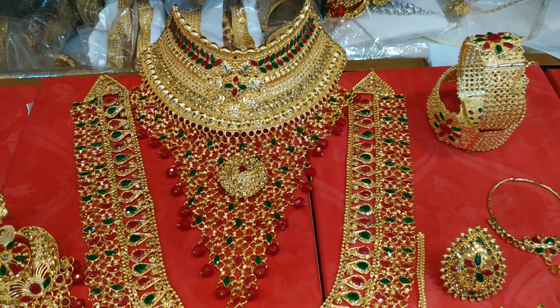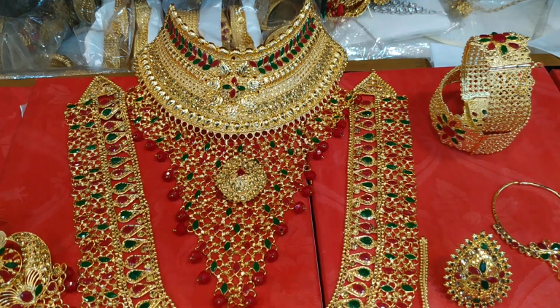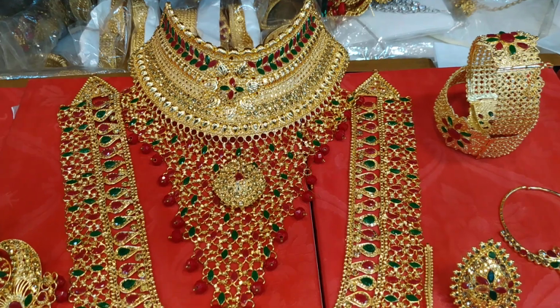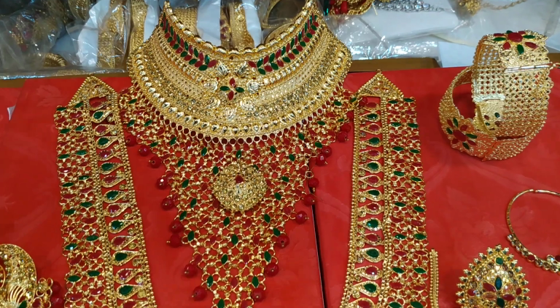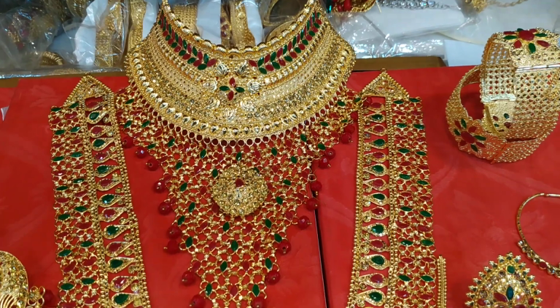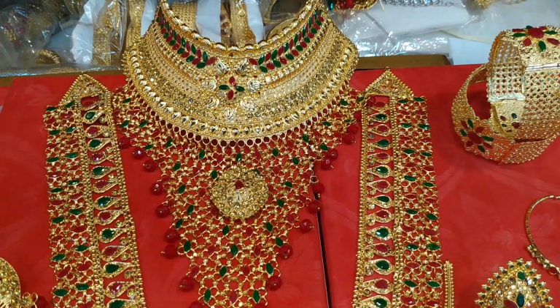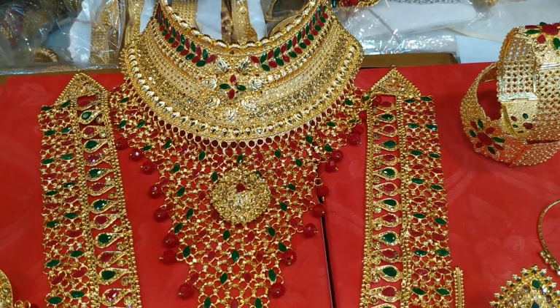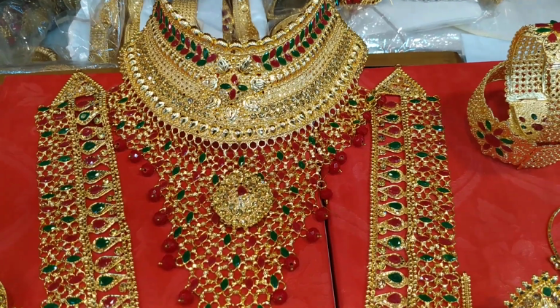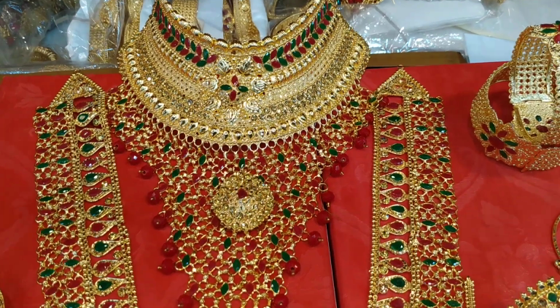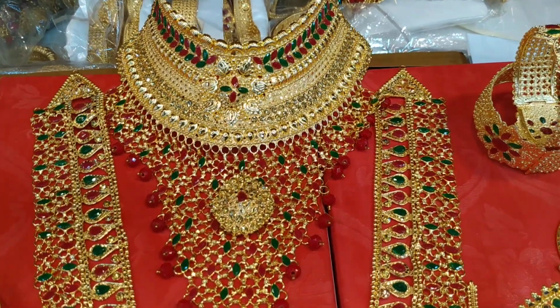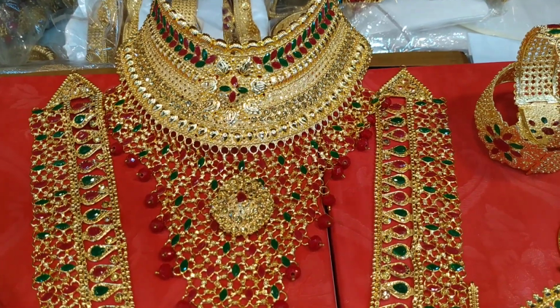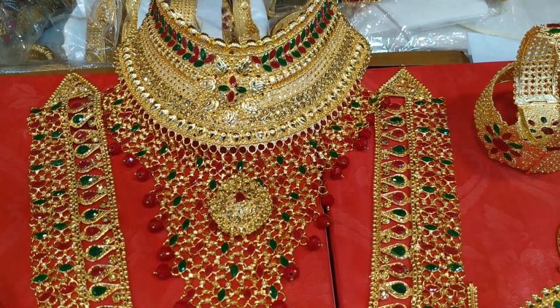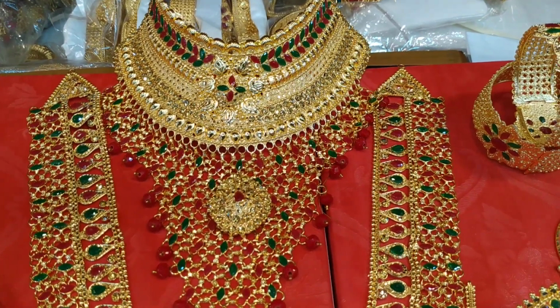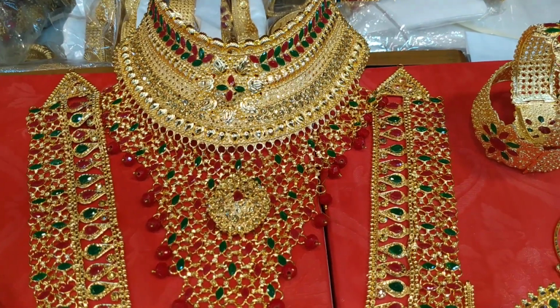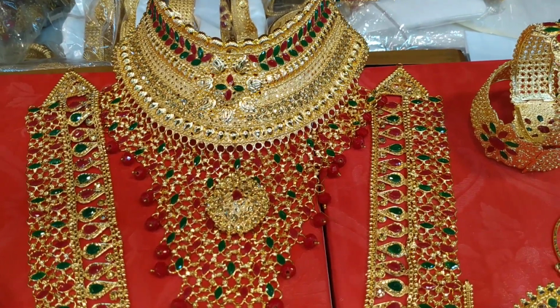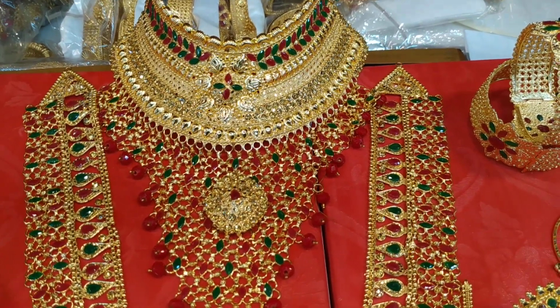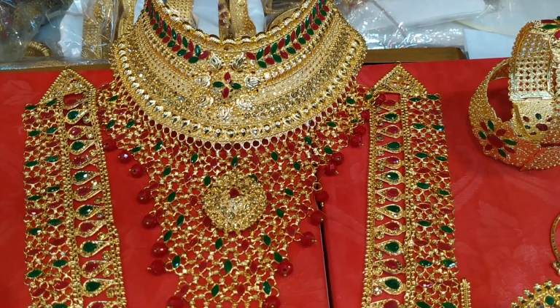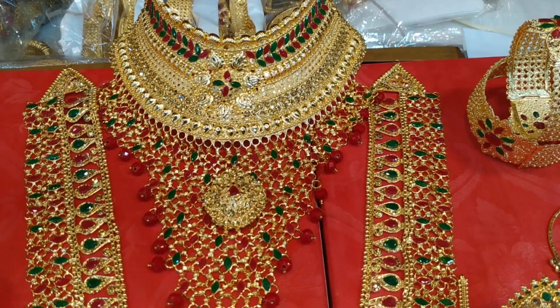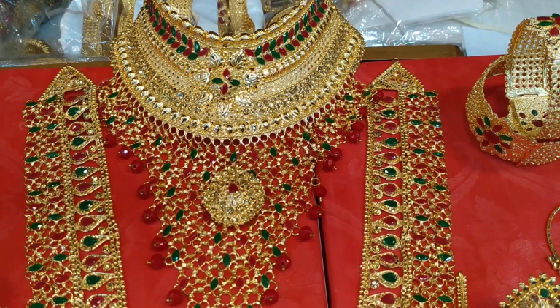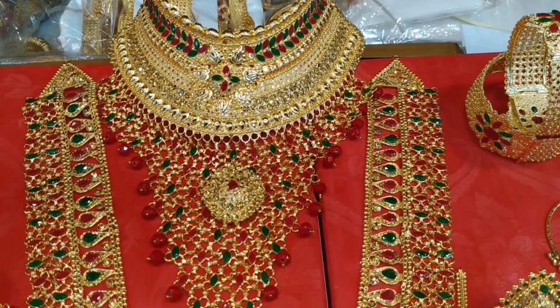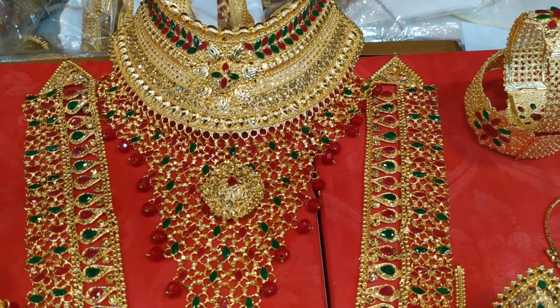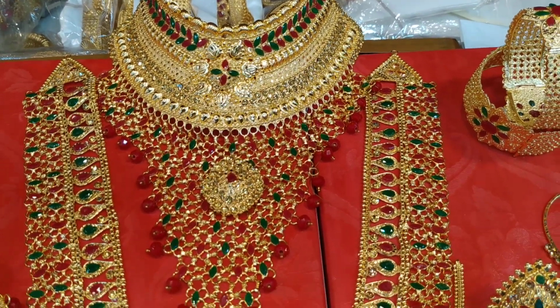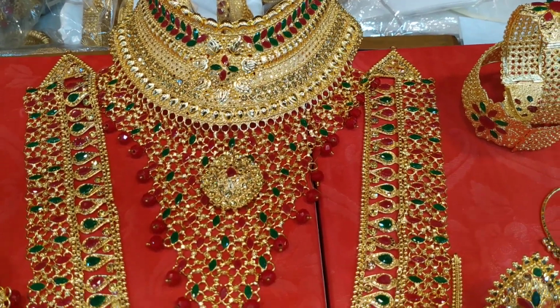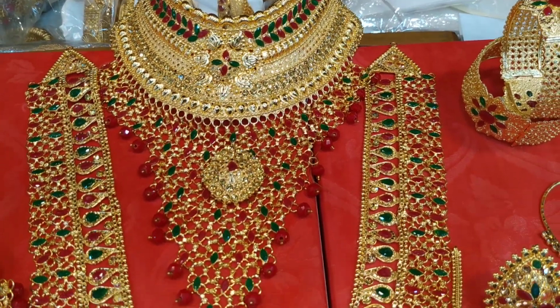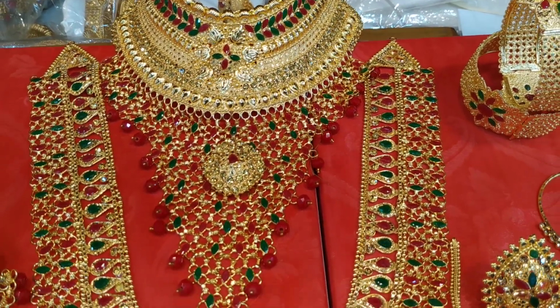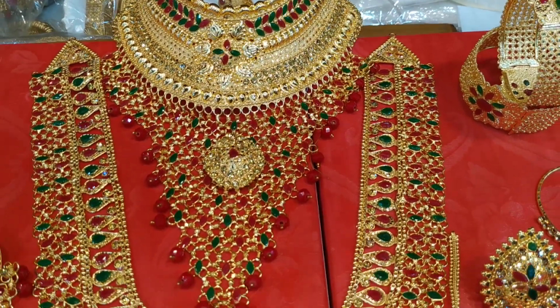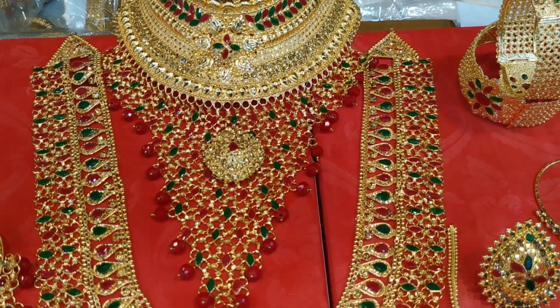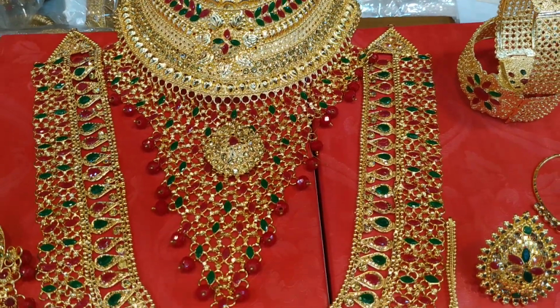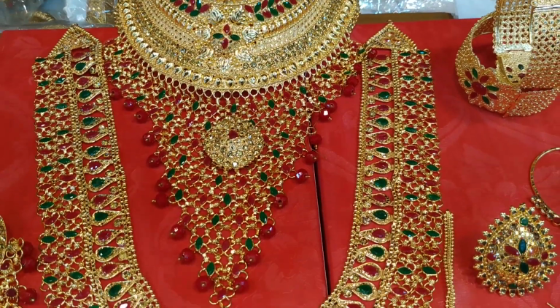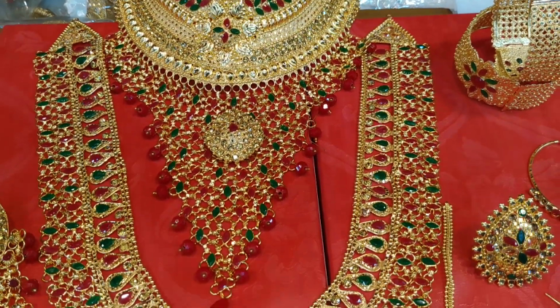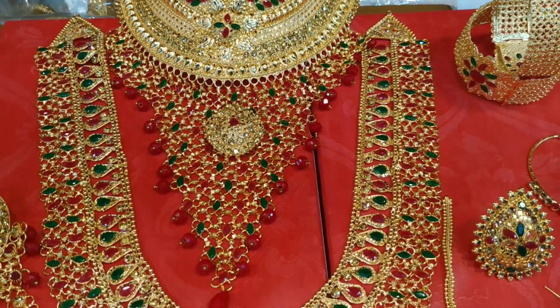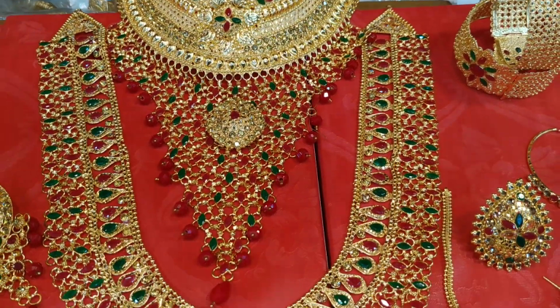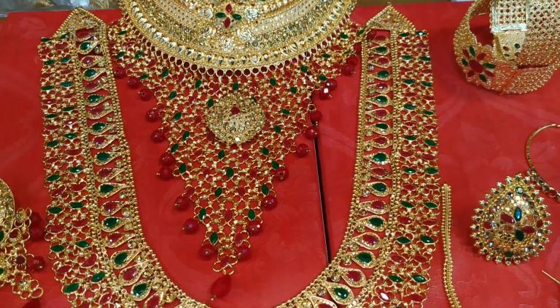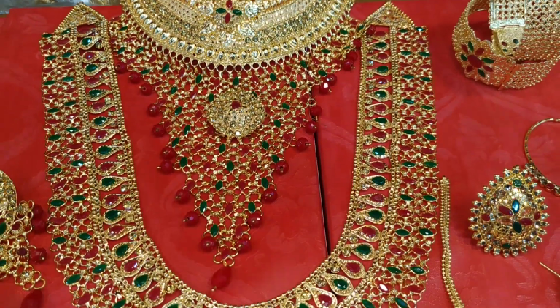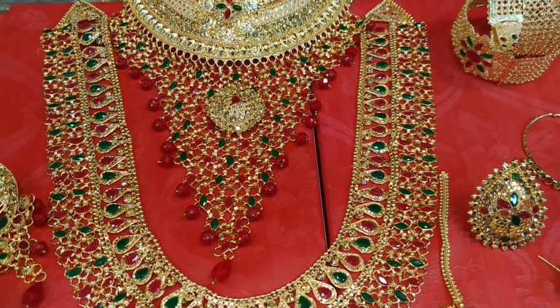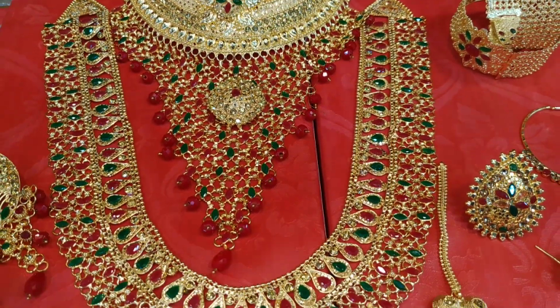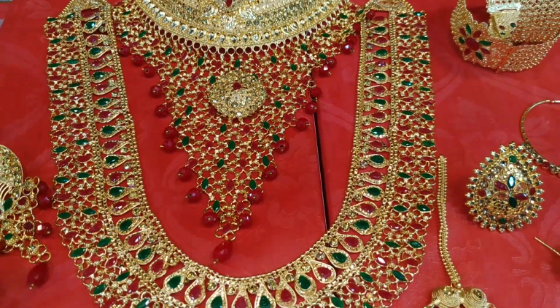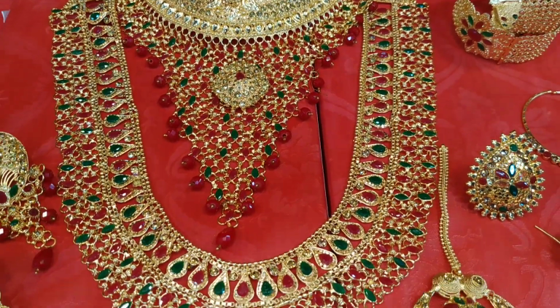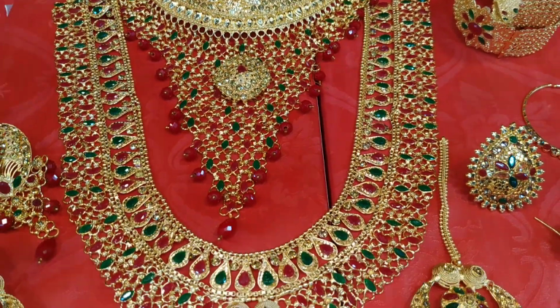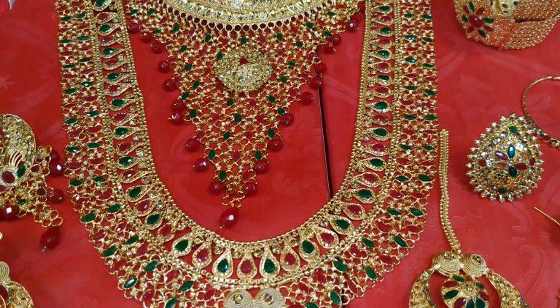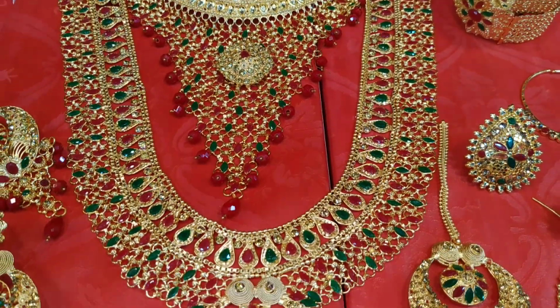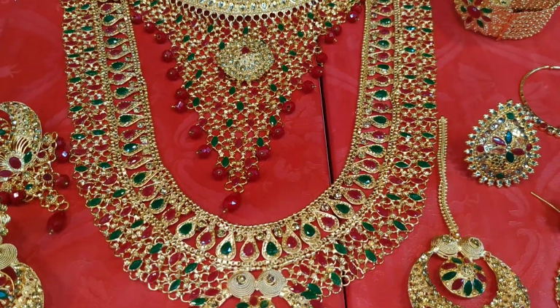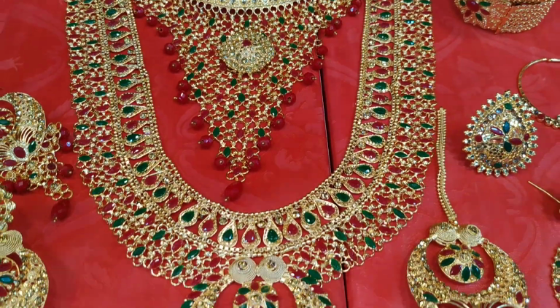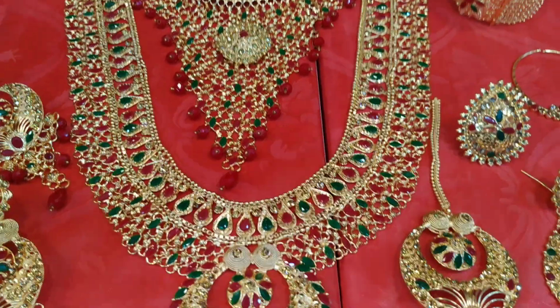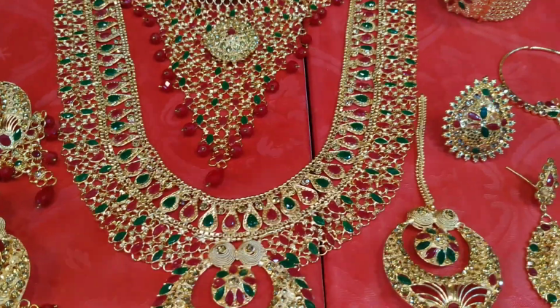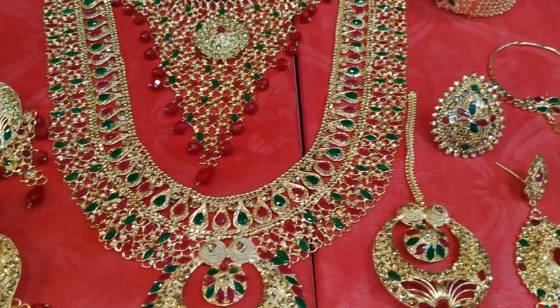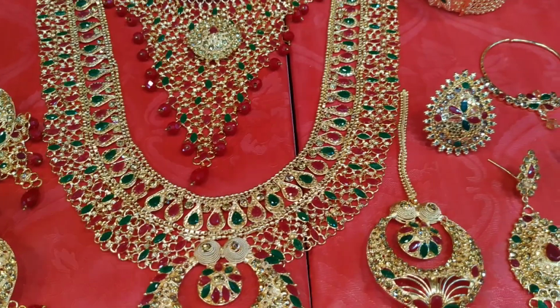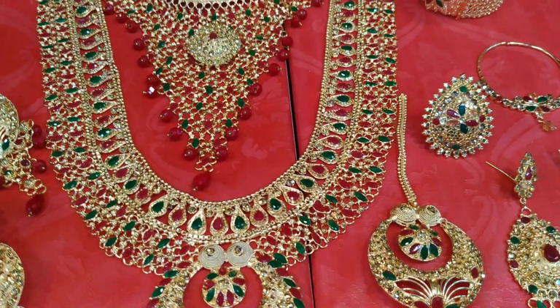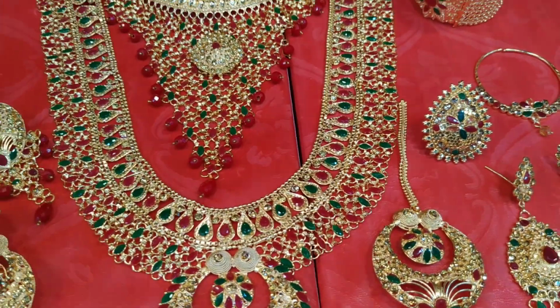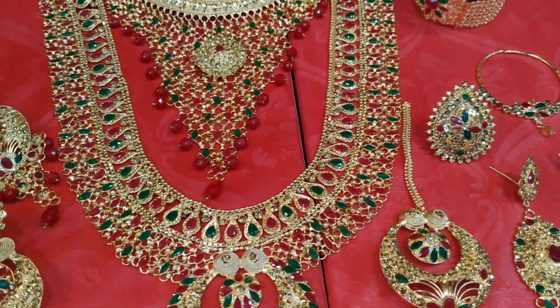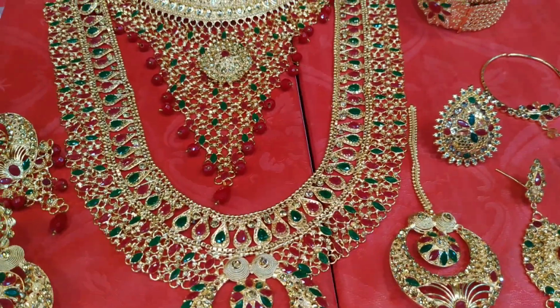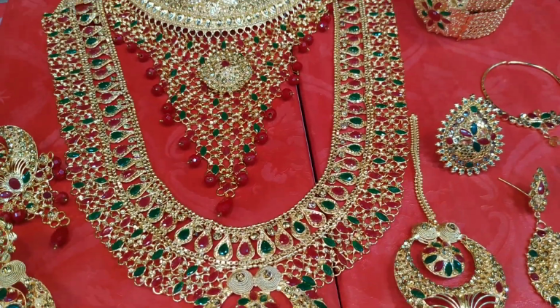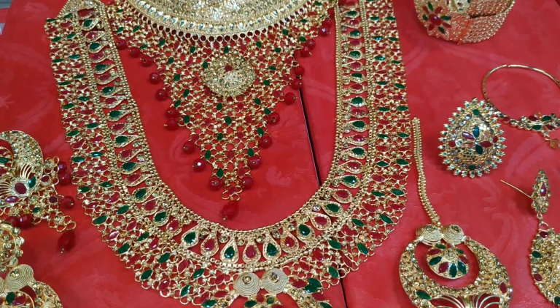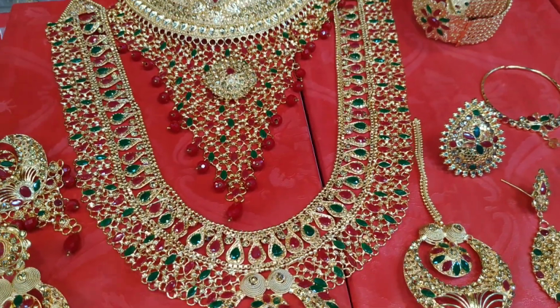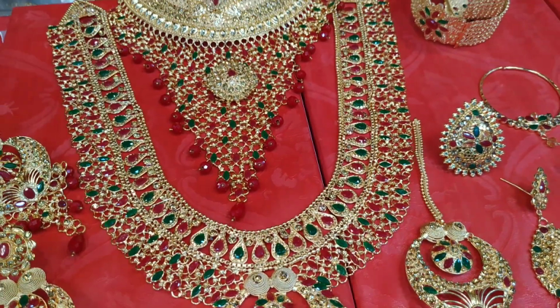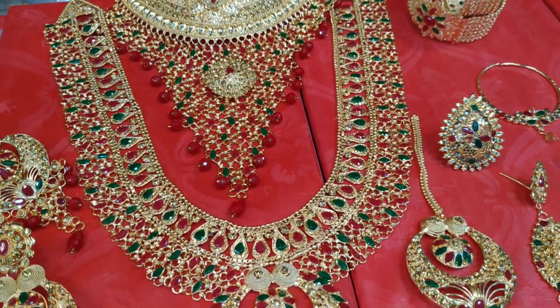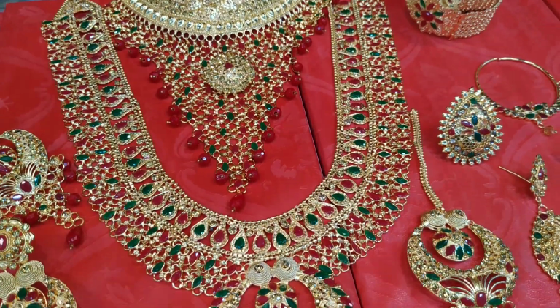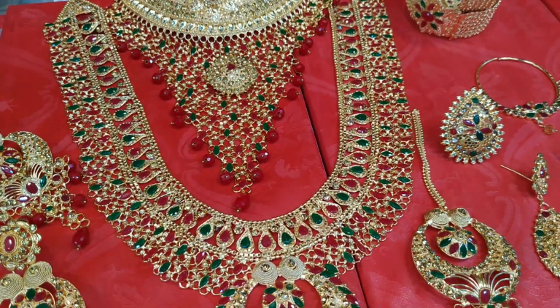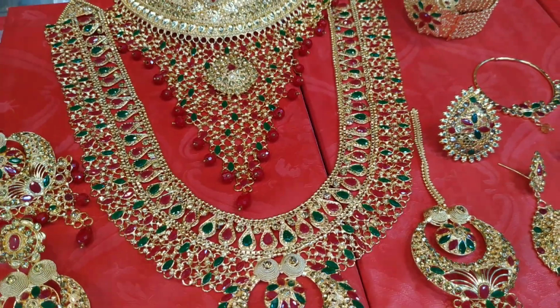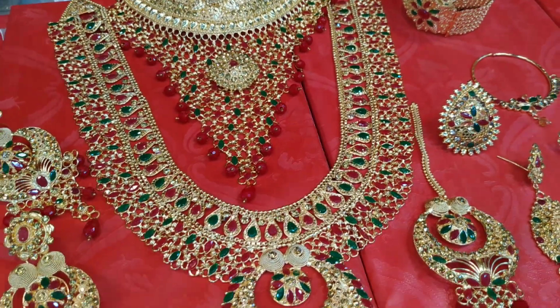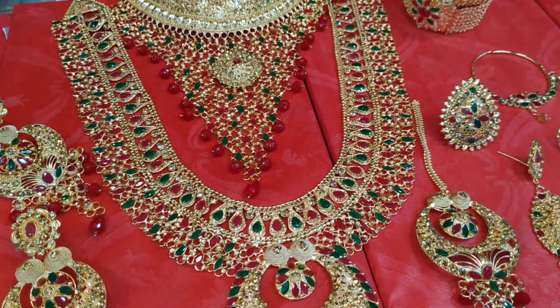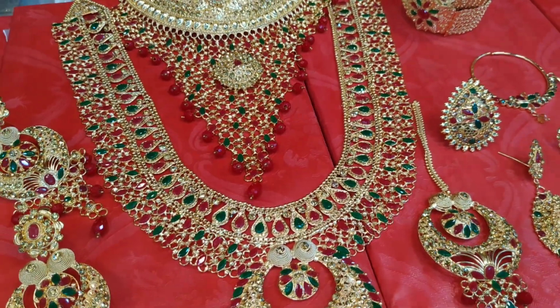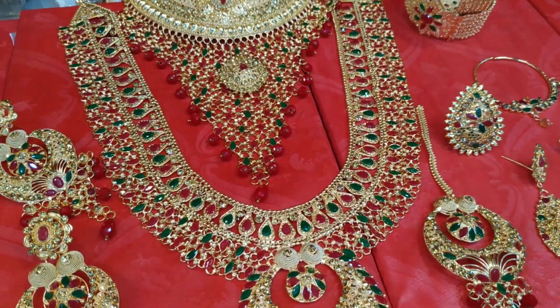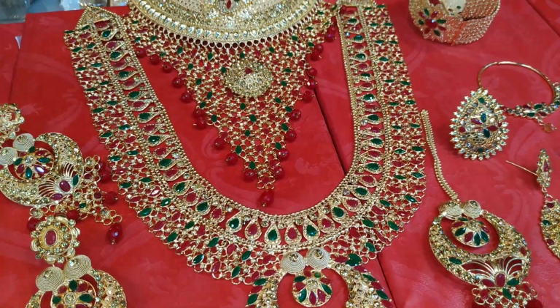Welcome viewers! Today we will be able to see the best Bridal Jewelers set. Here we will see what Bridal Jewelers set.